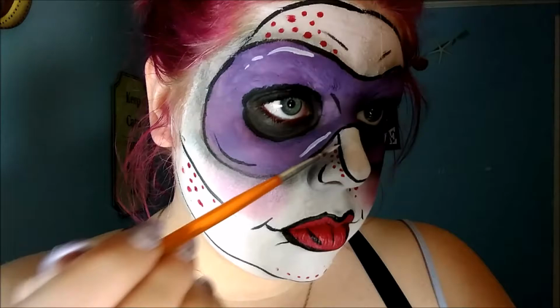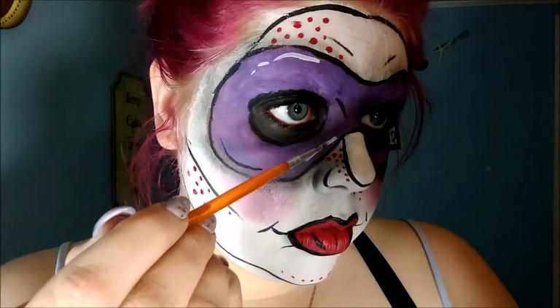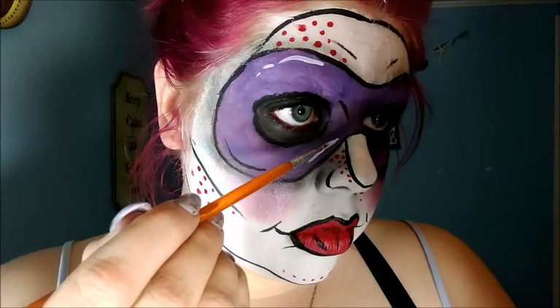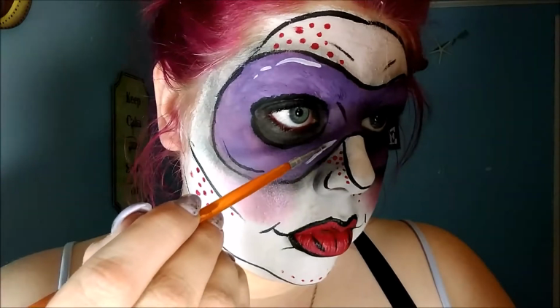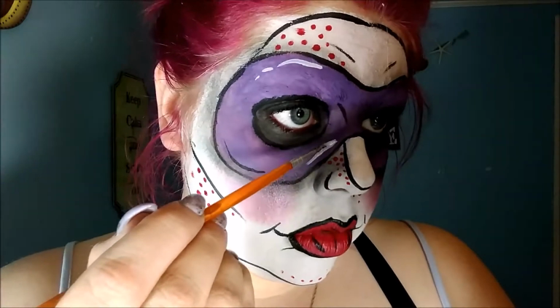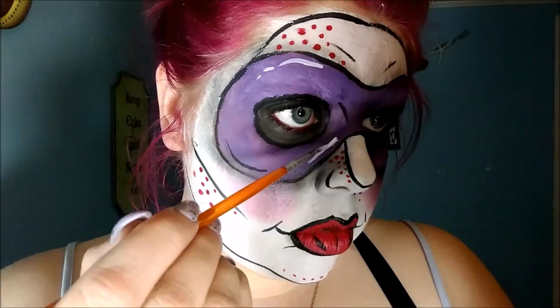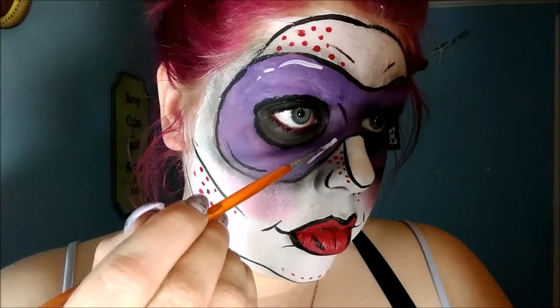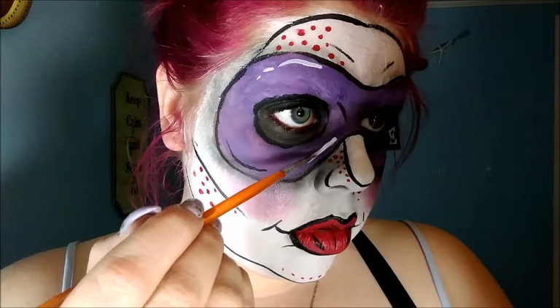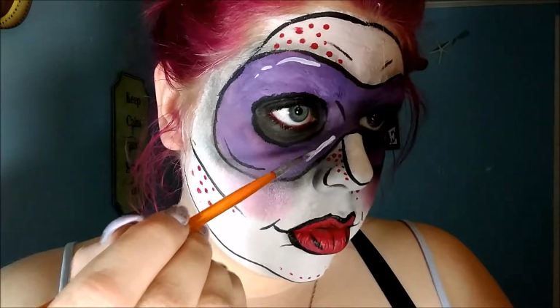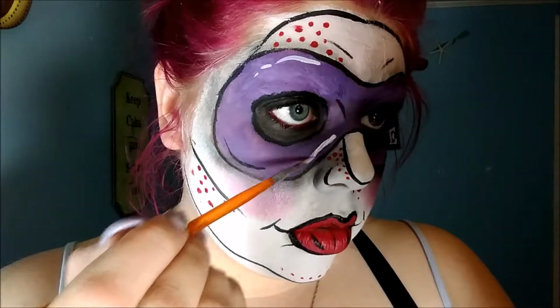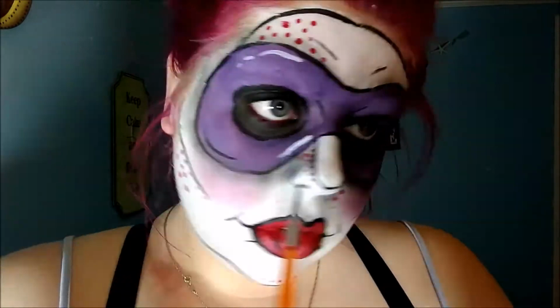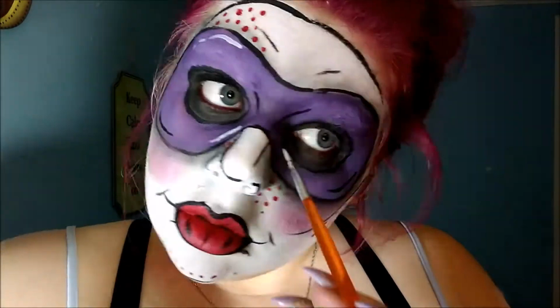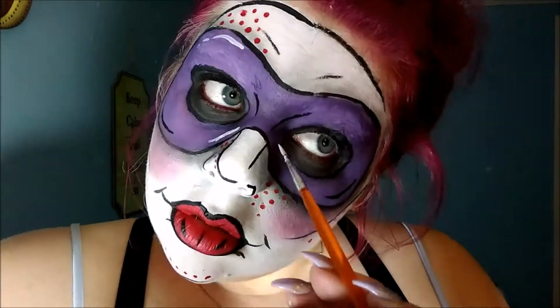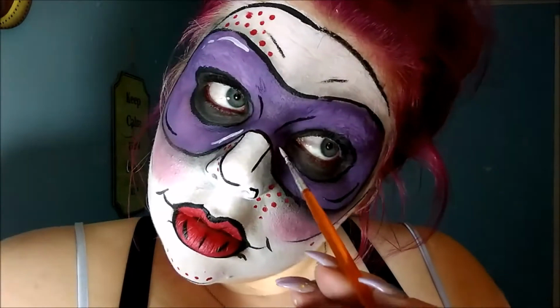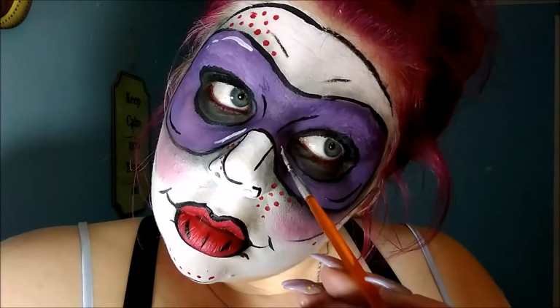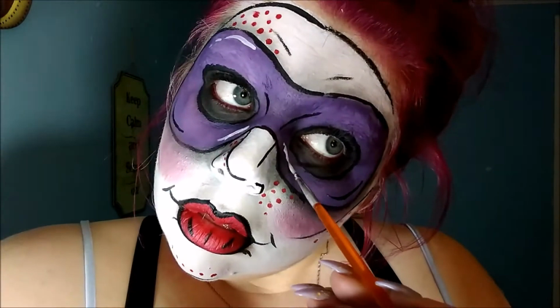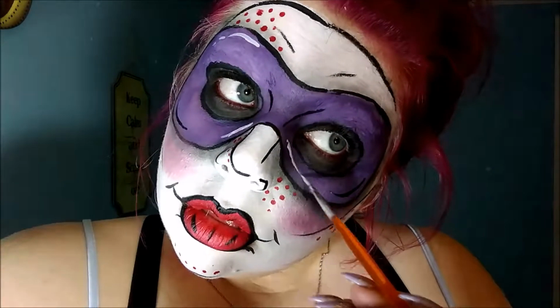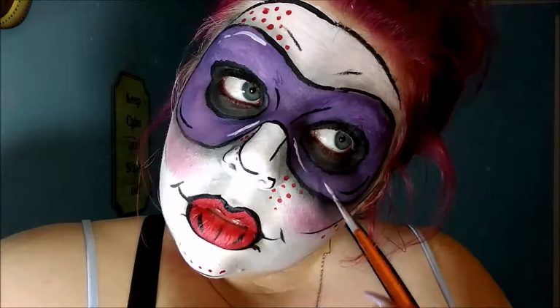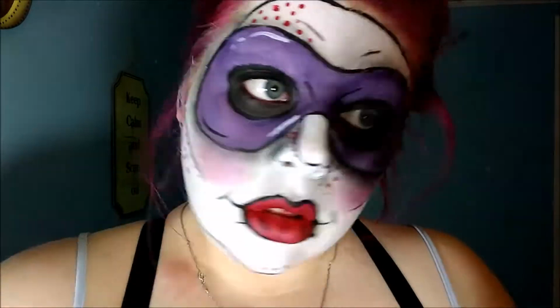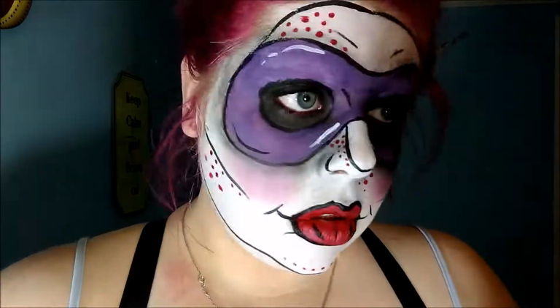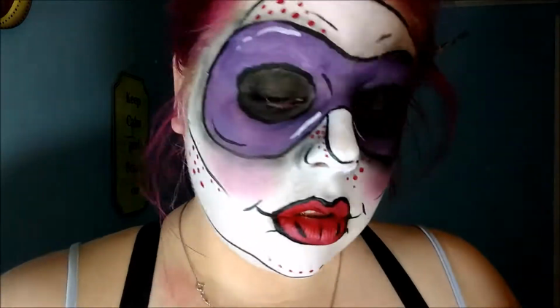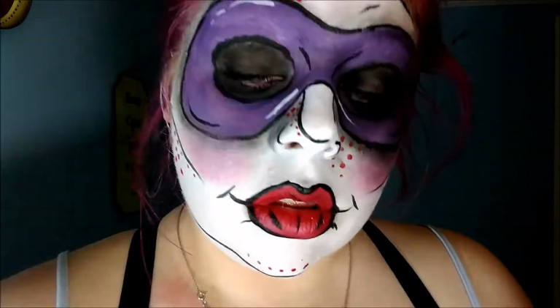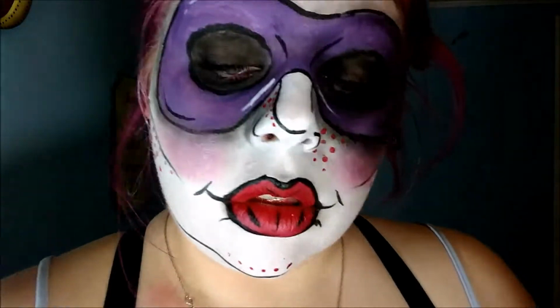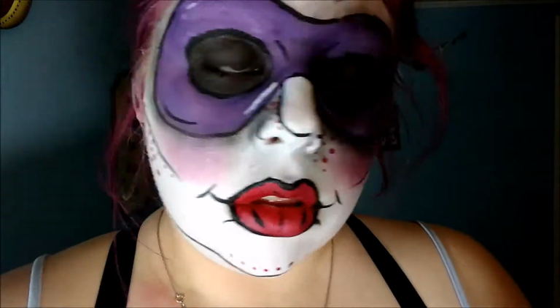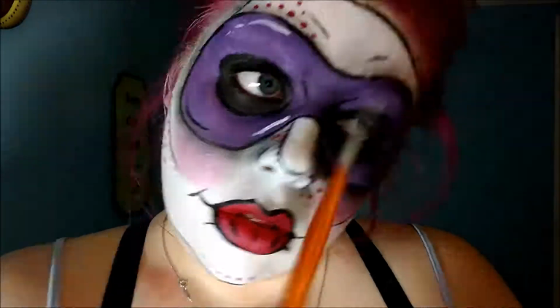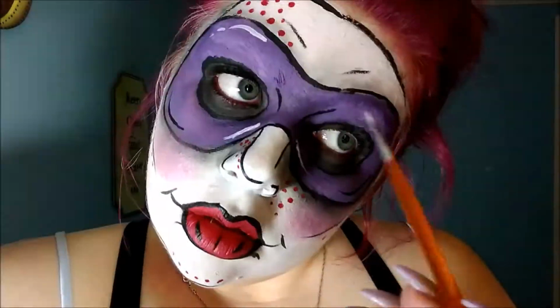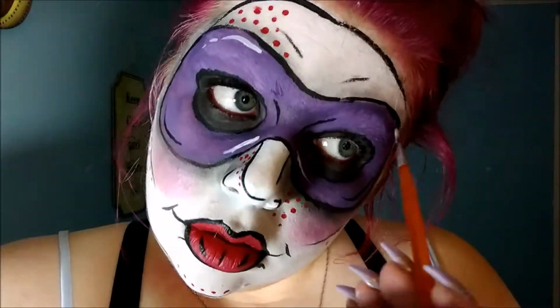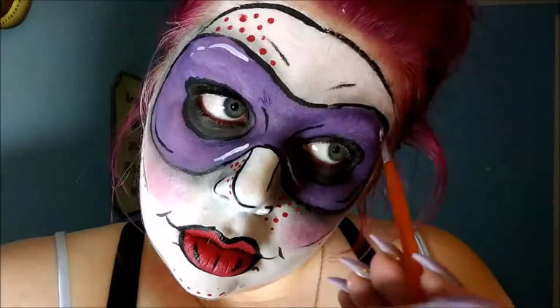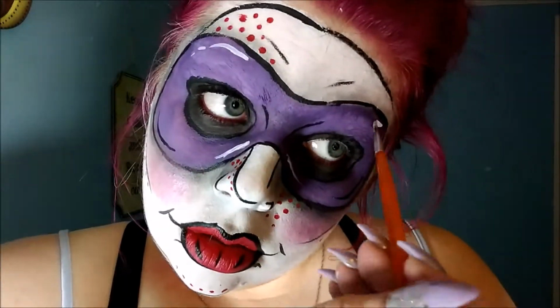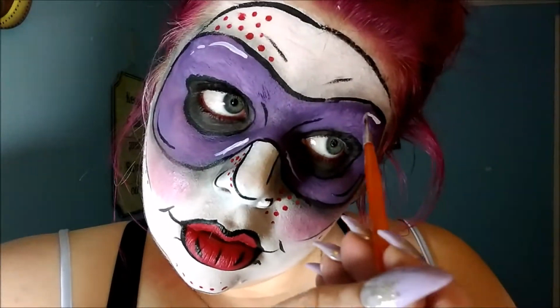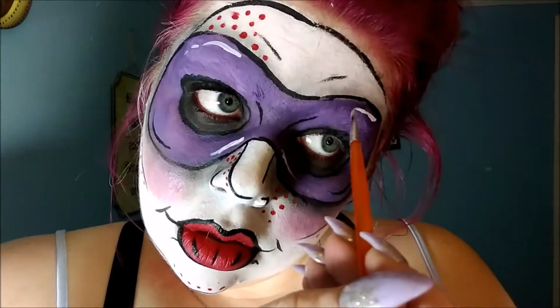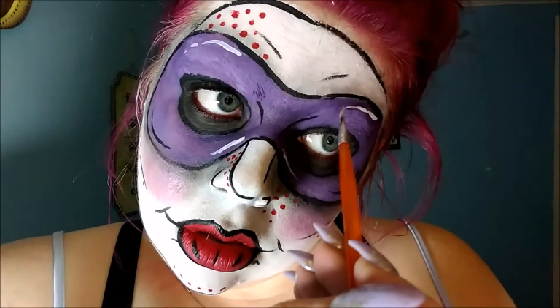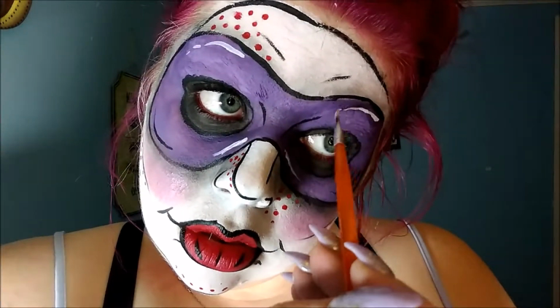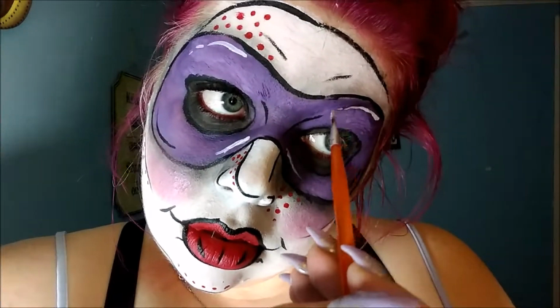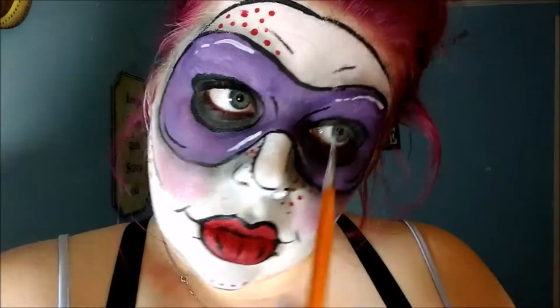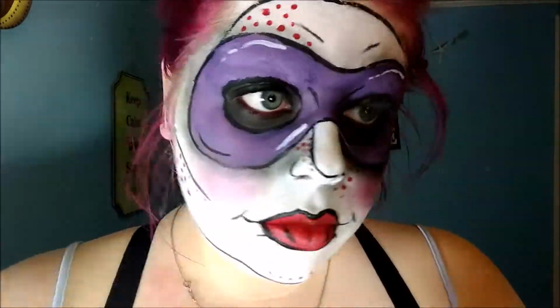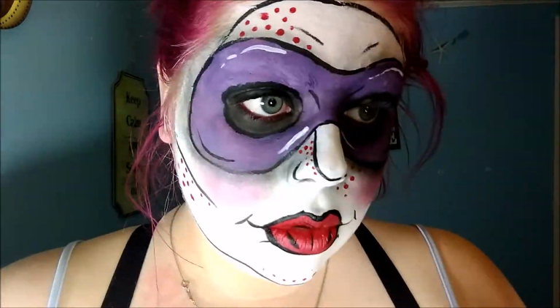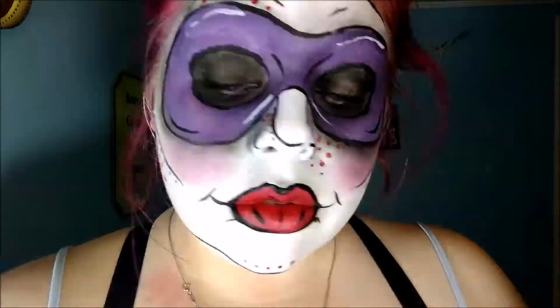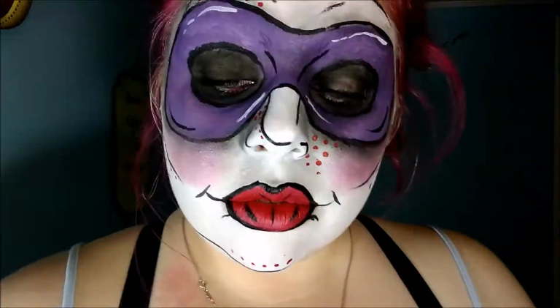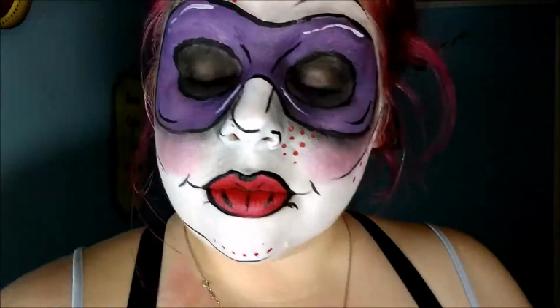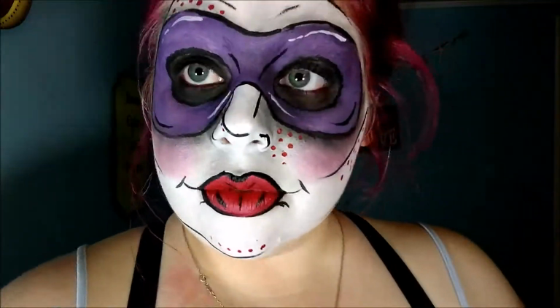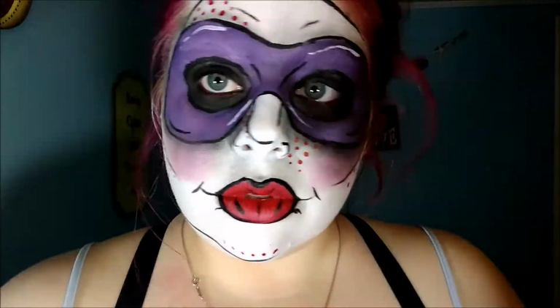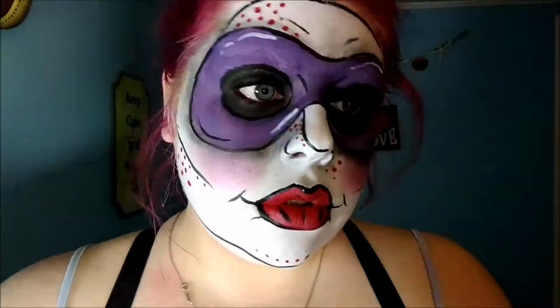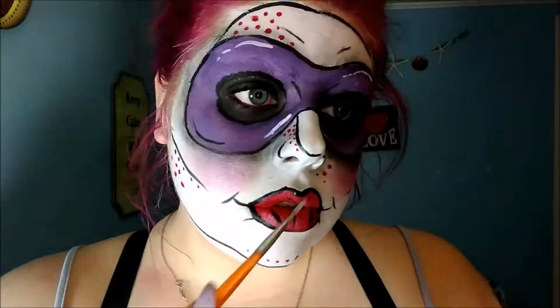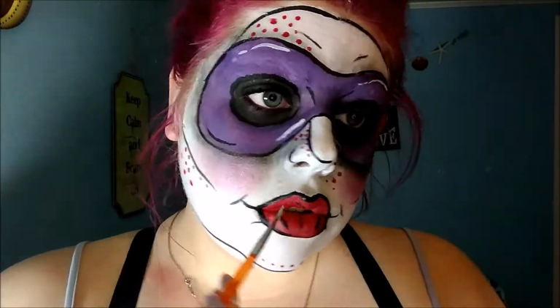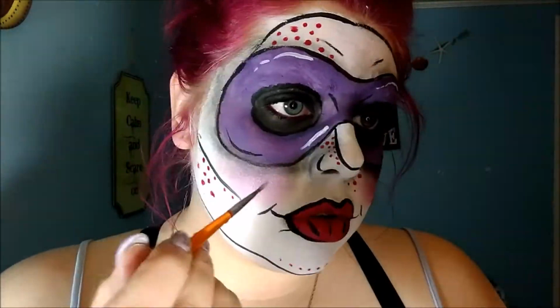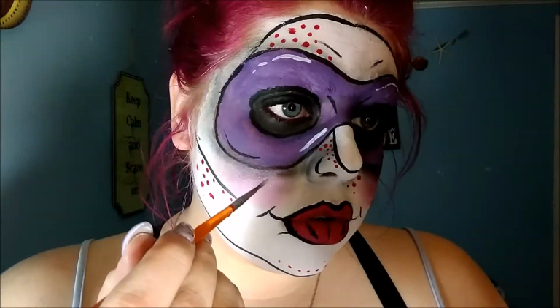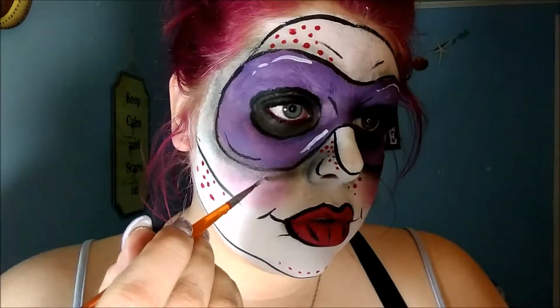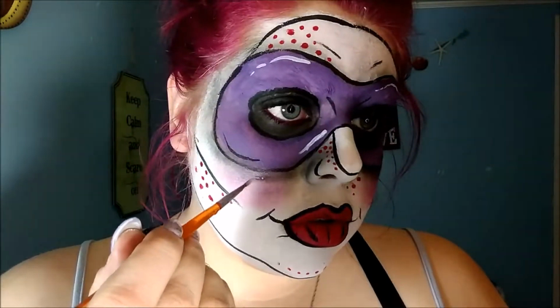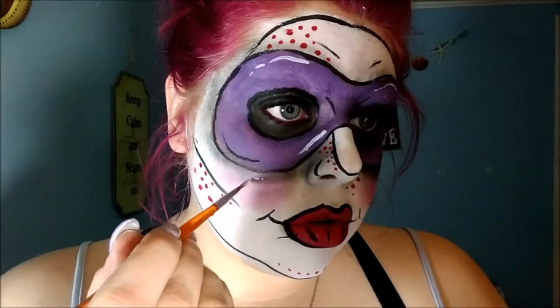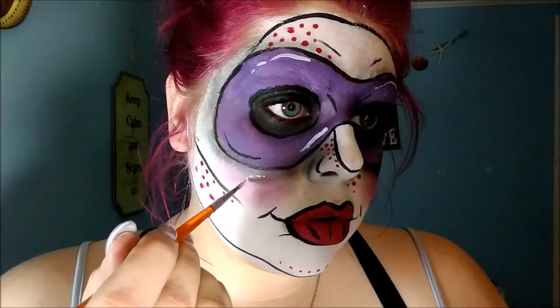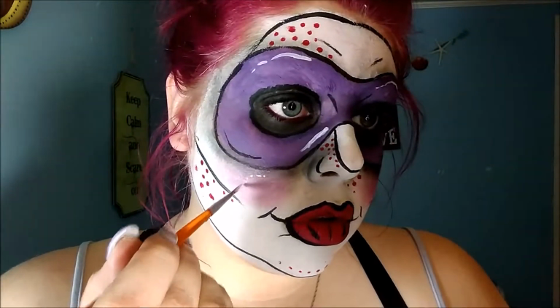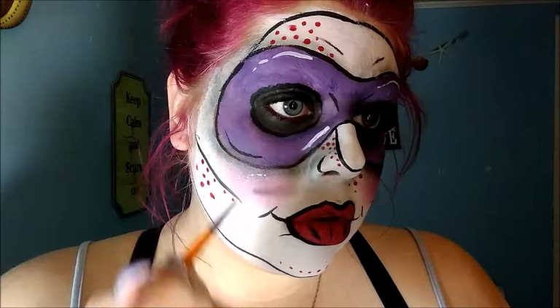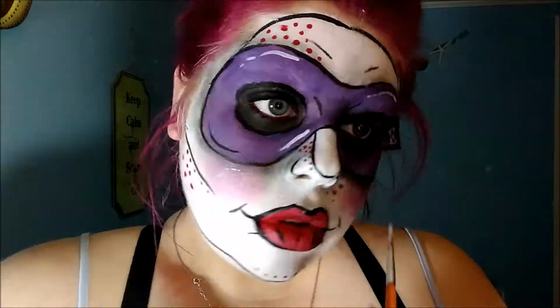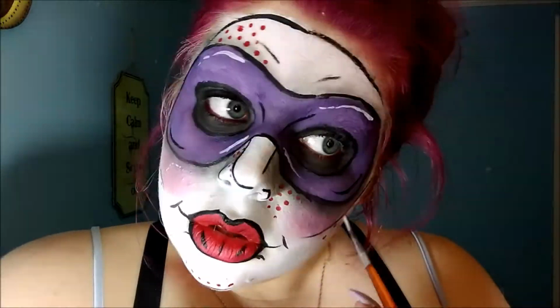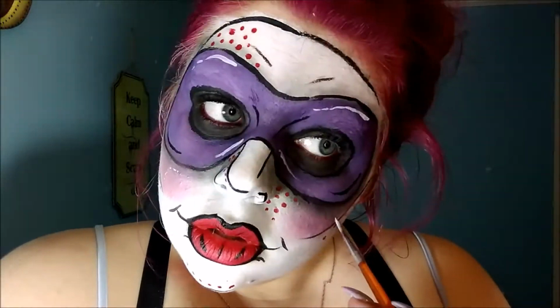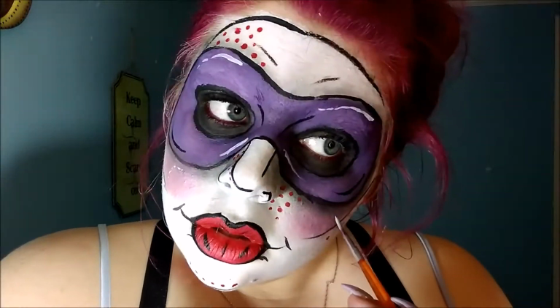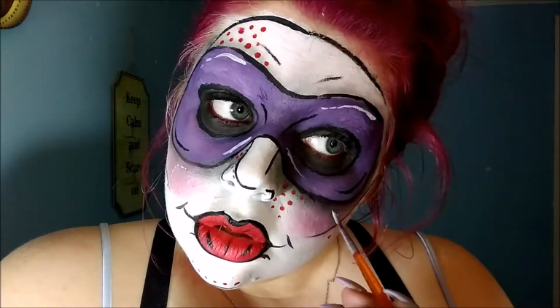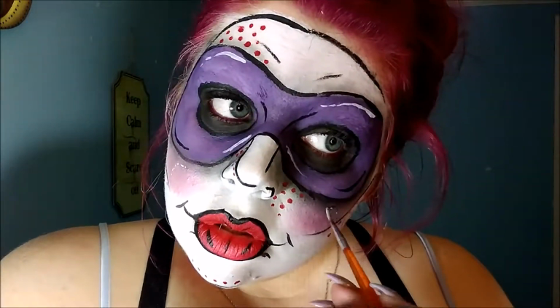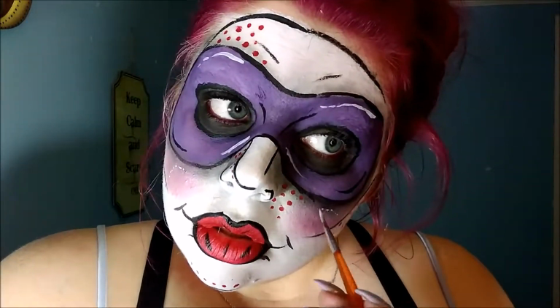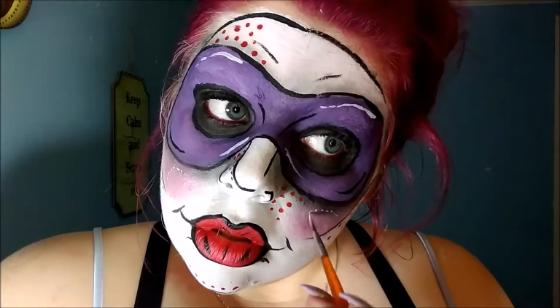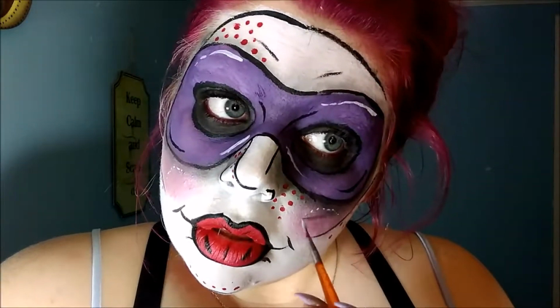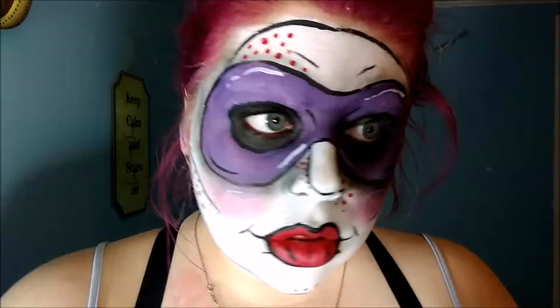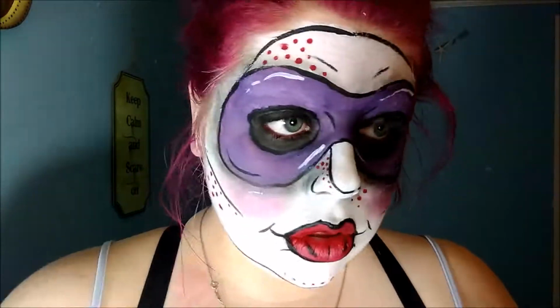You can't forget the highlight, so on all of the high points of the face, go ahead and highlight with a white face paint.